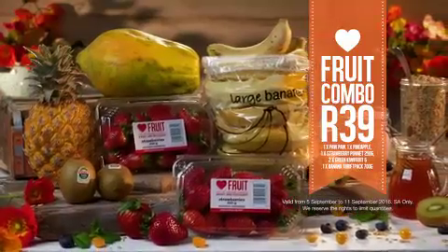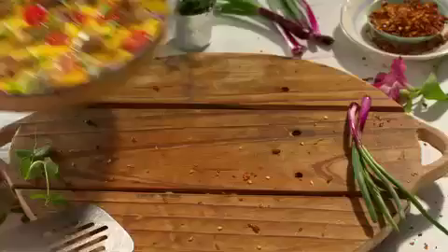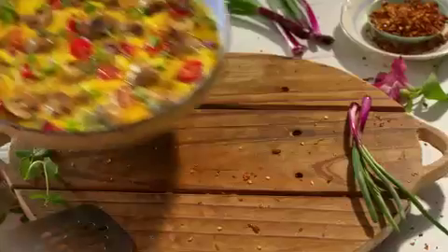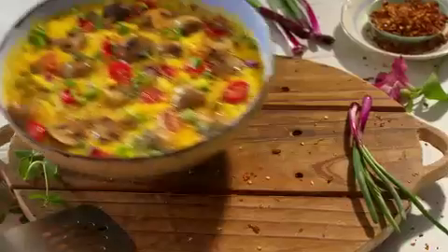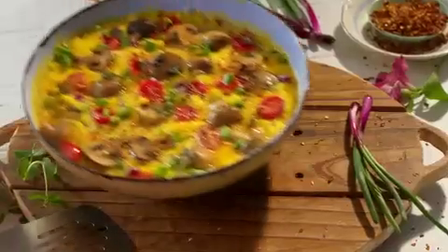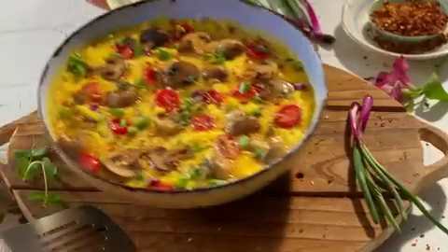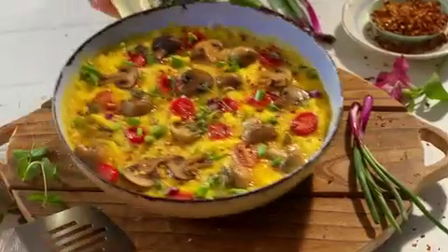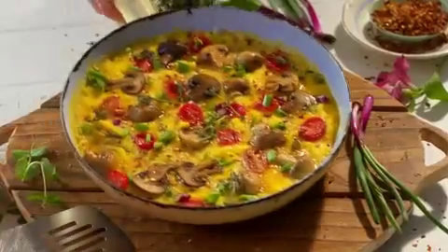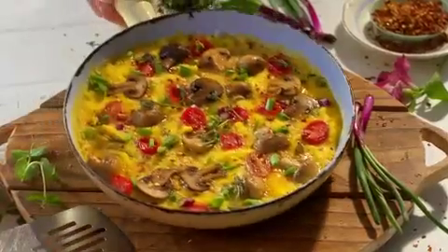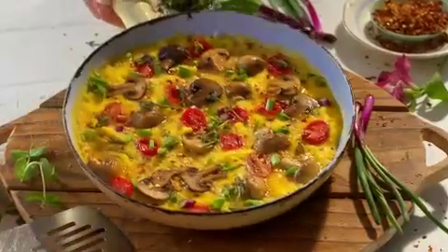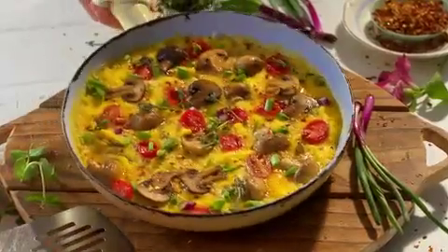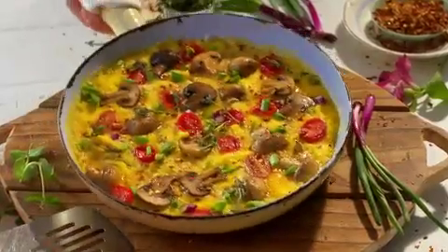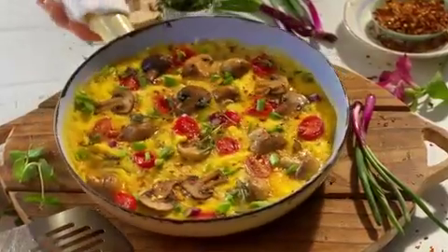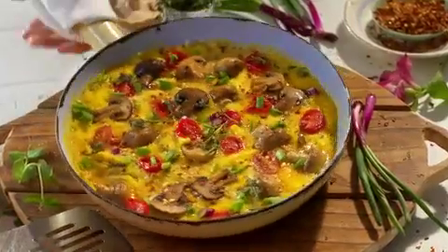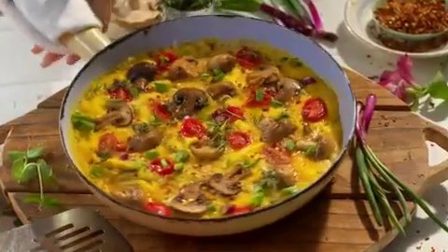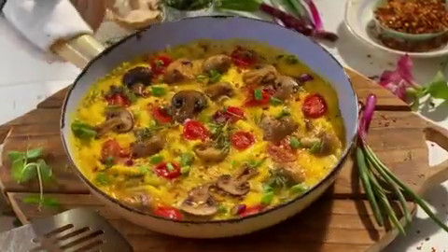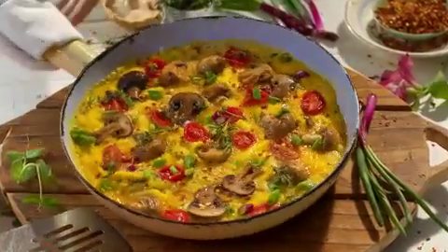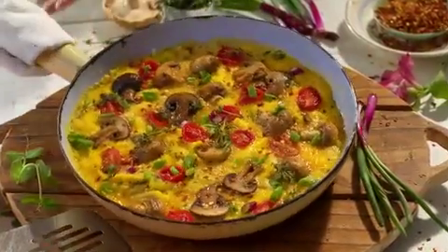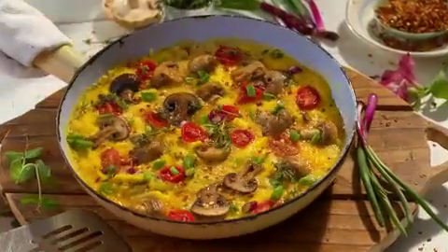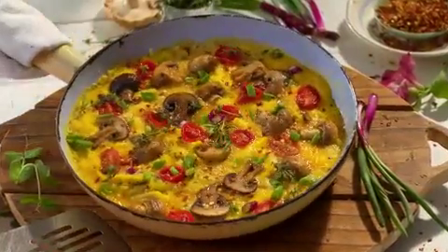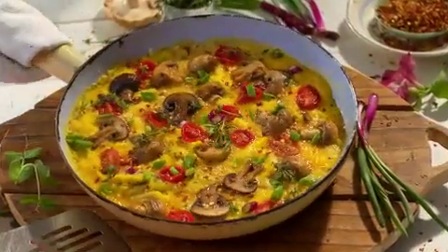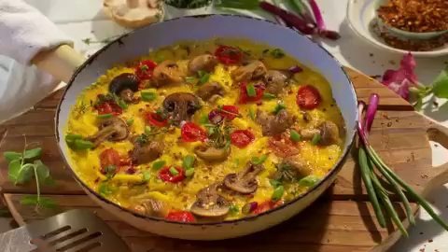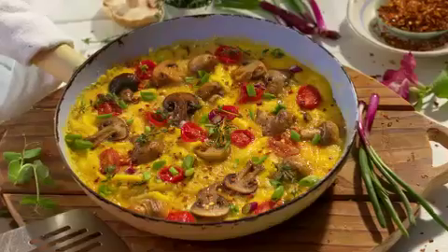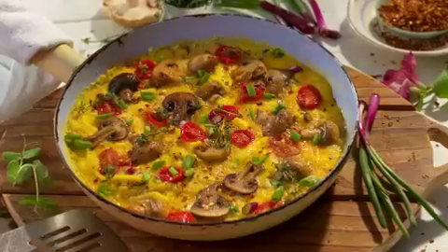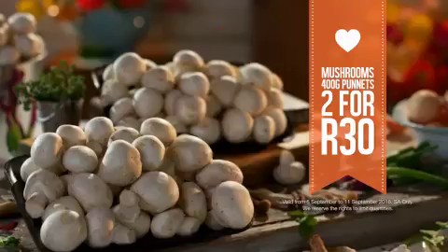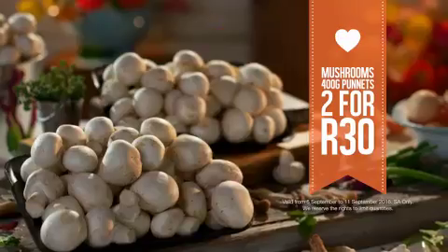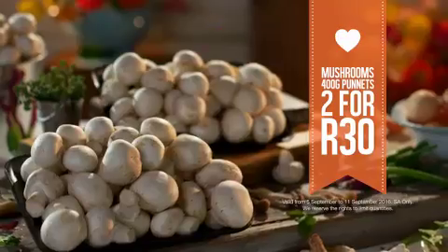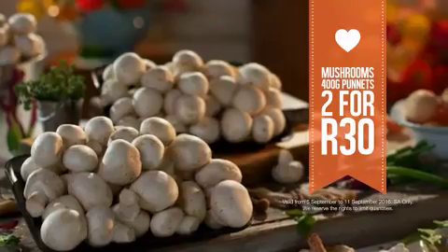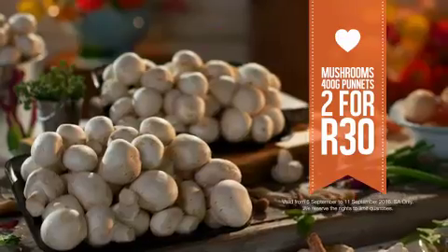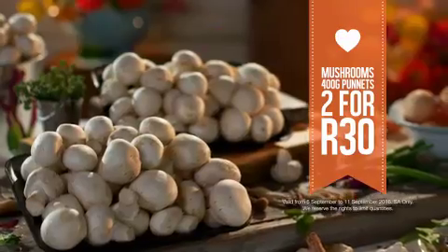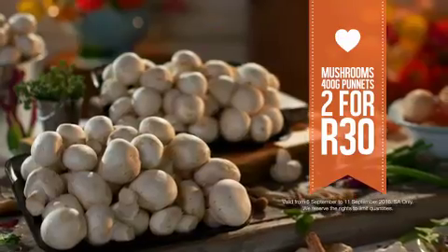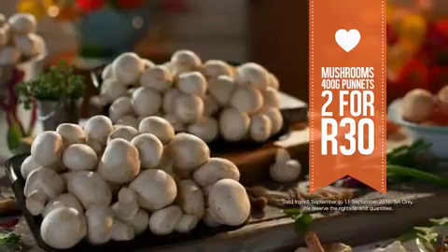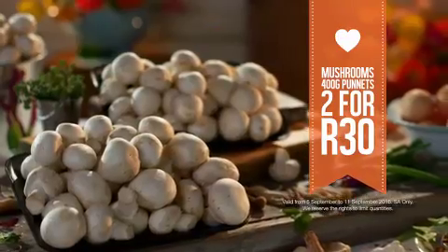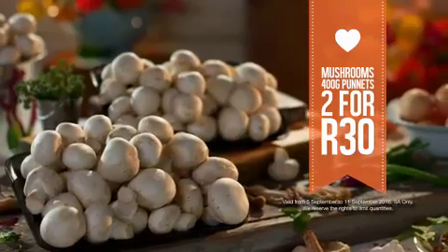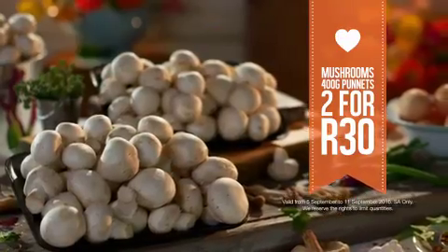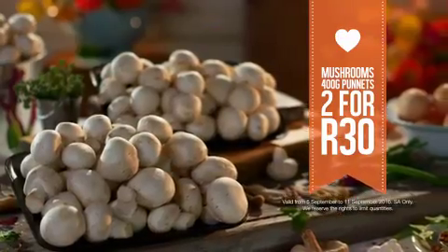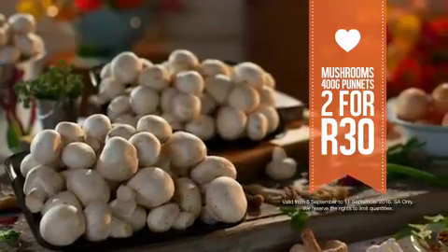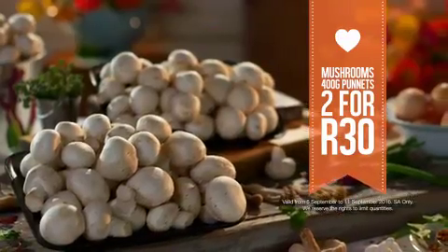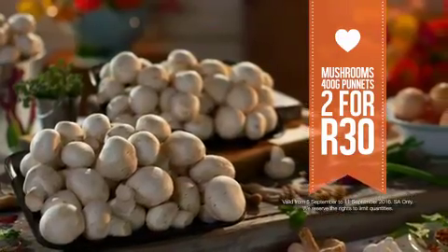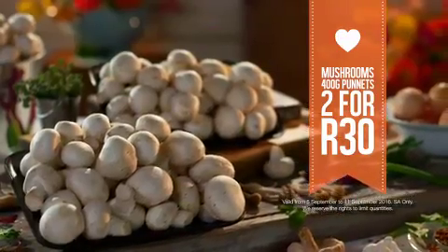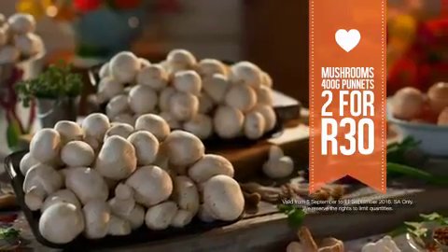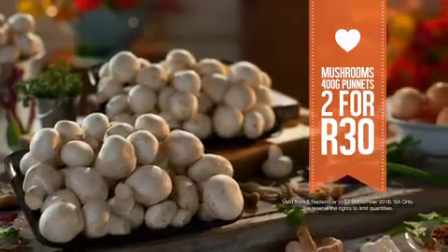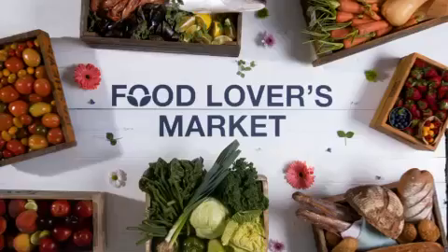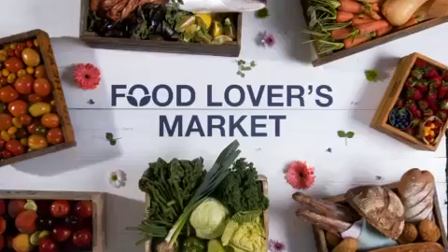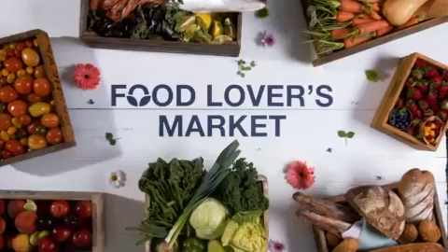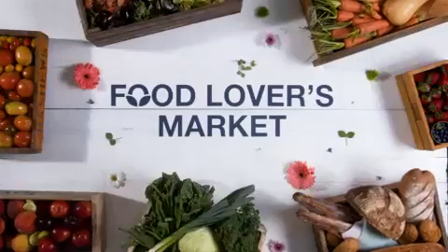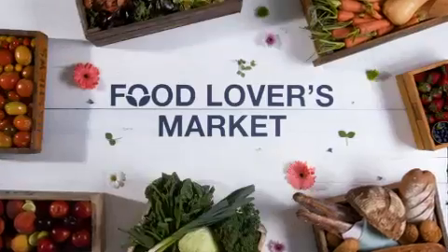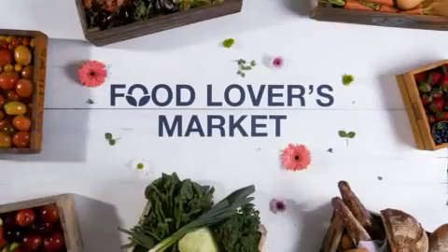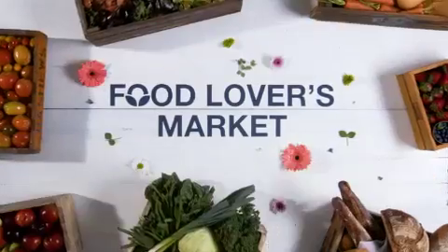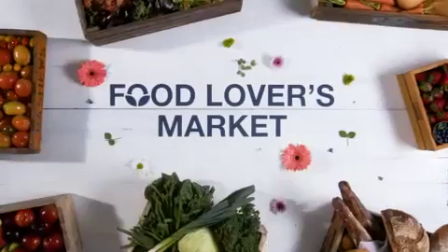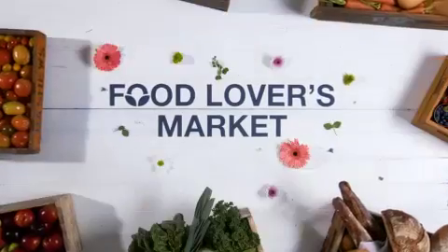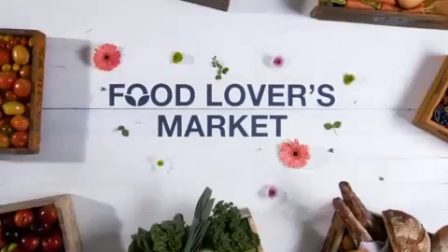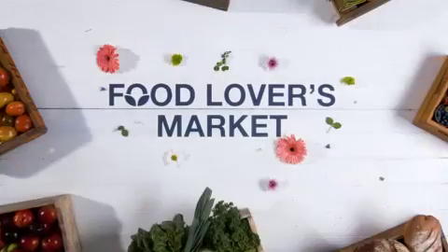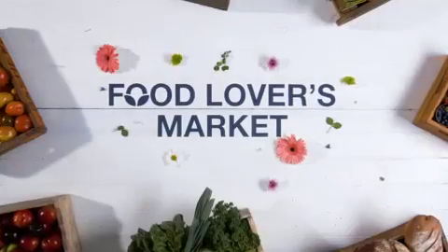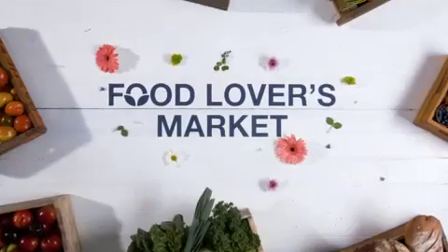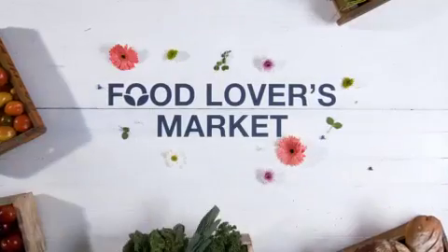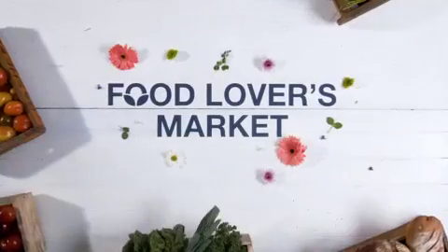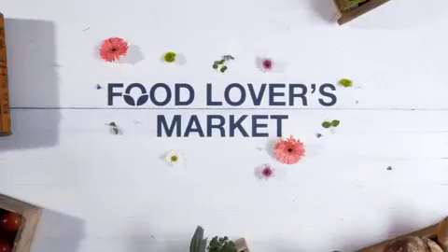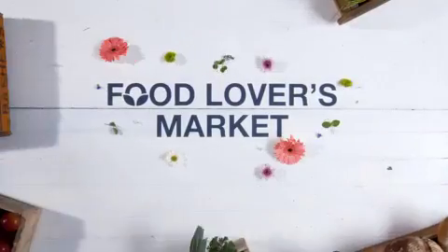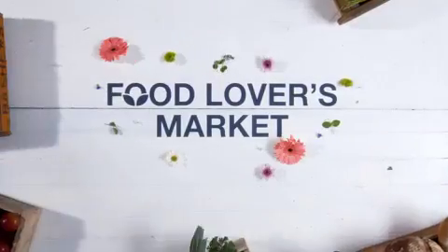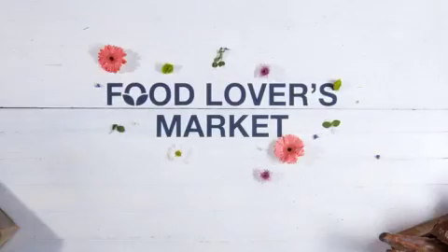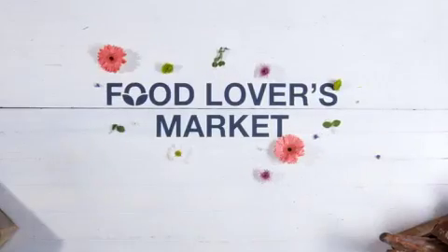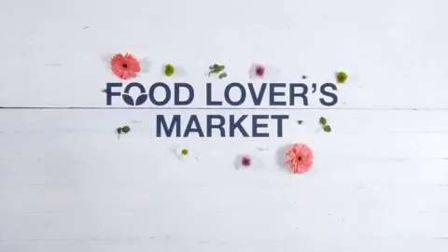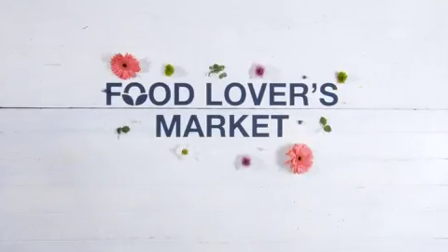What's more, get two mushroom panets for just 30 rand. Food Lovers Market. Freshness comes first.